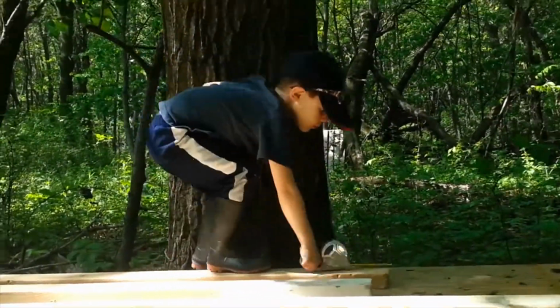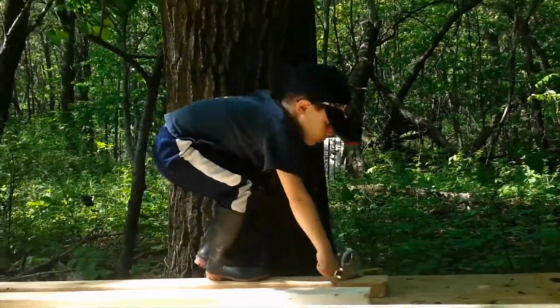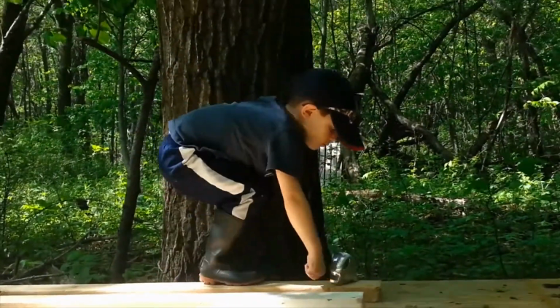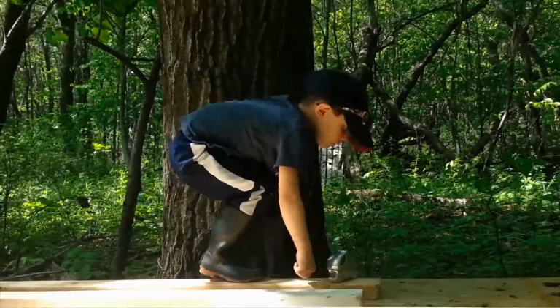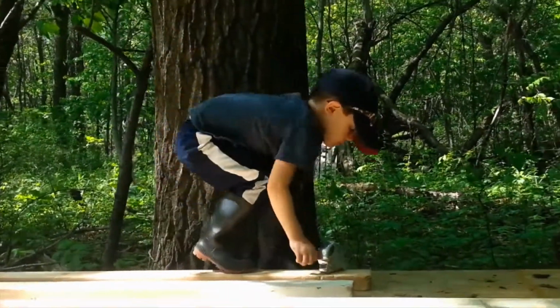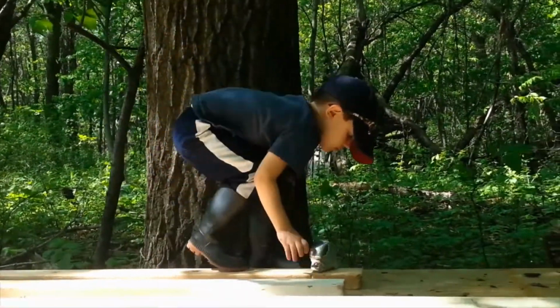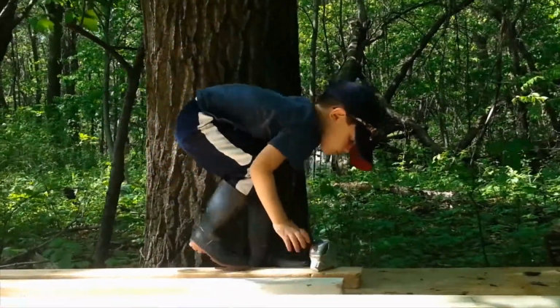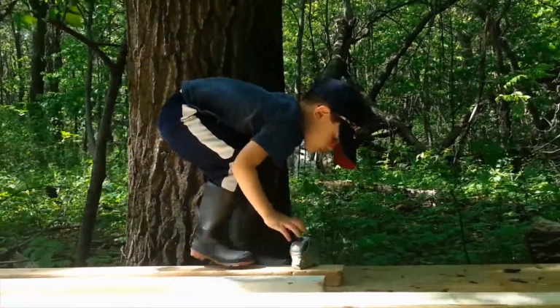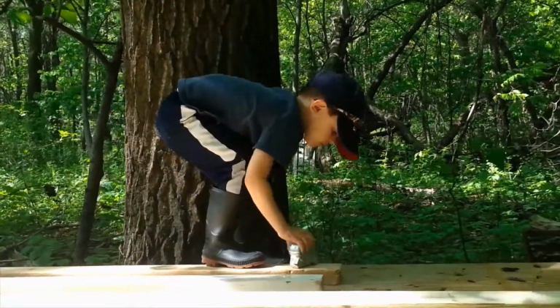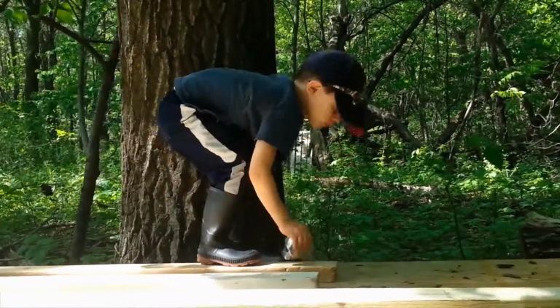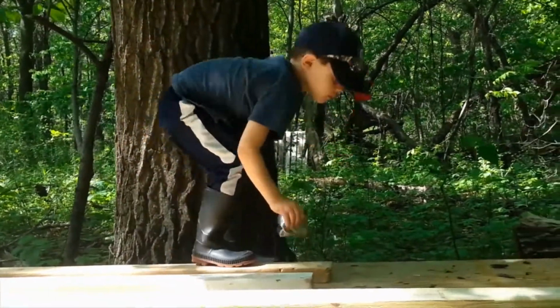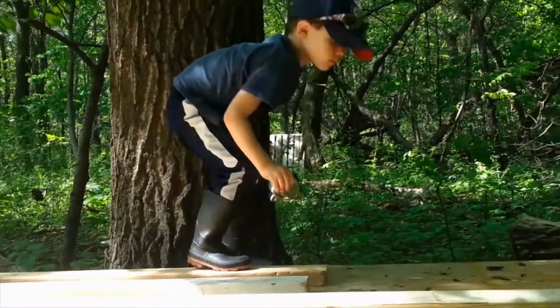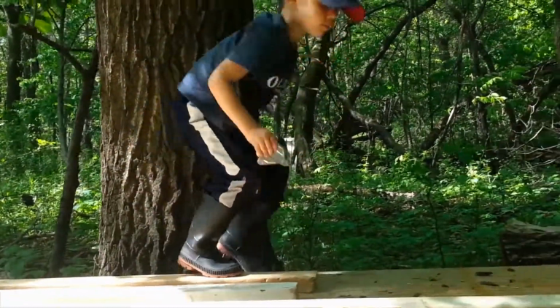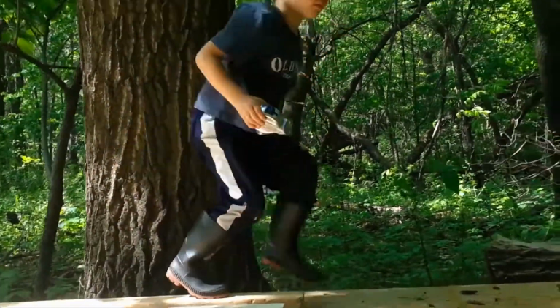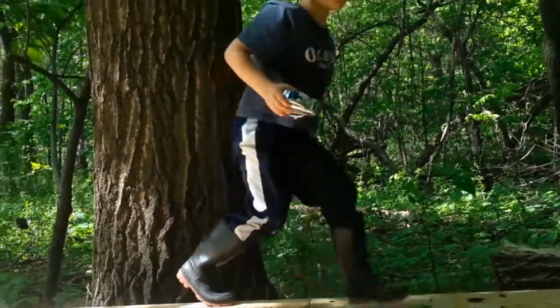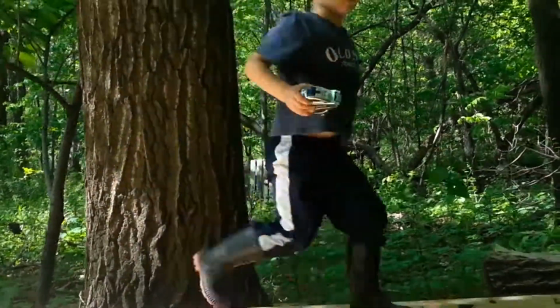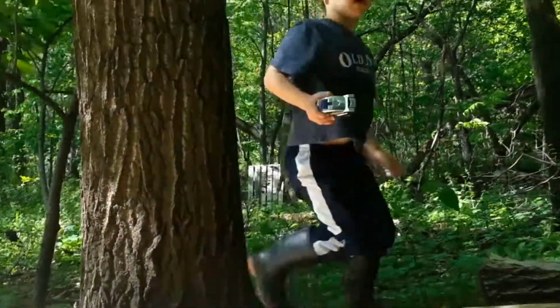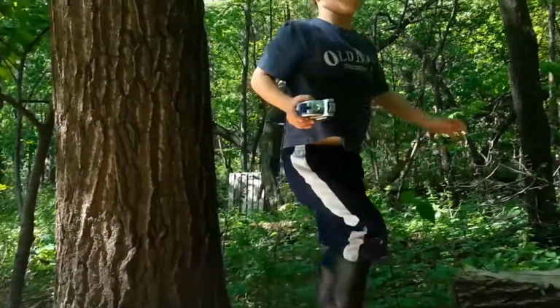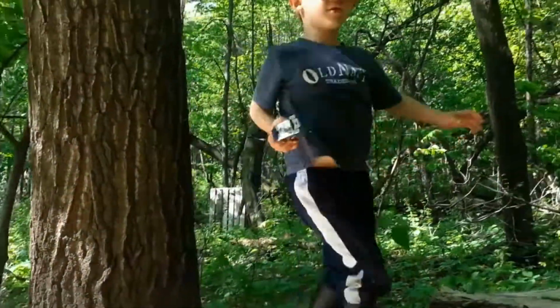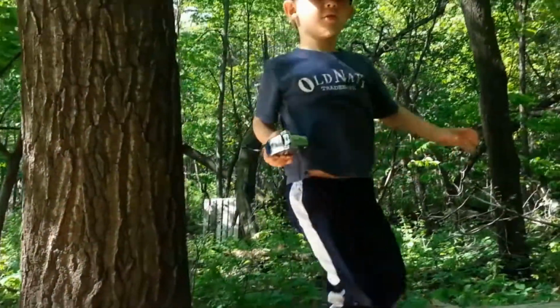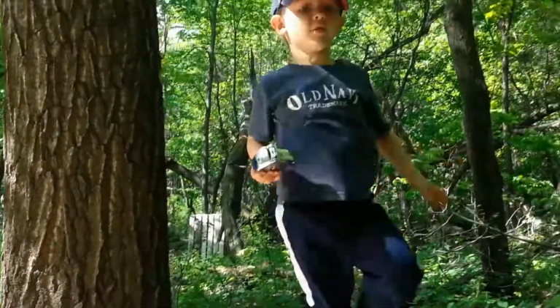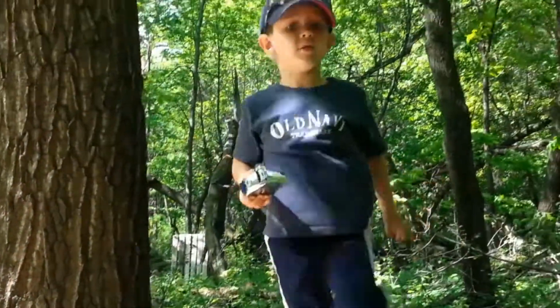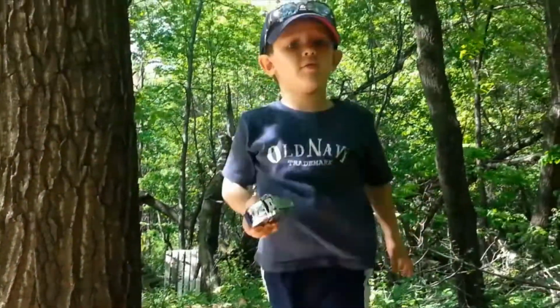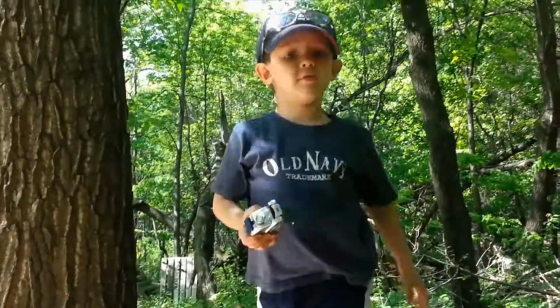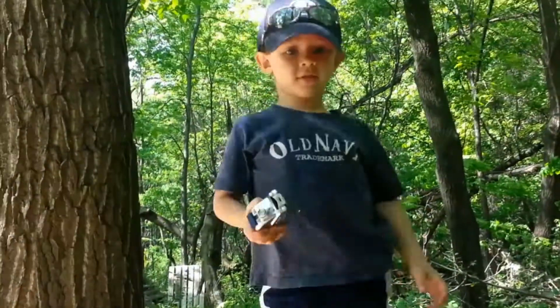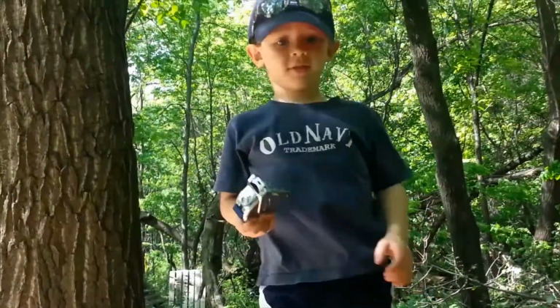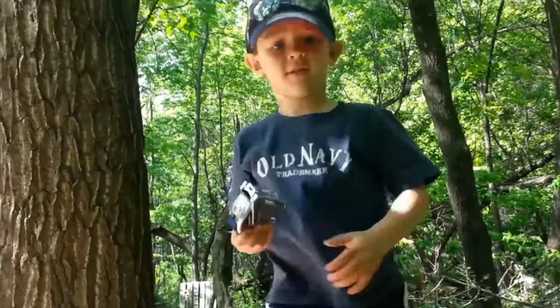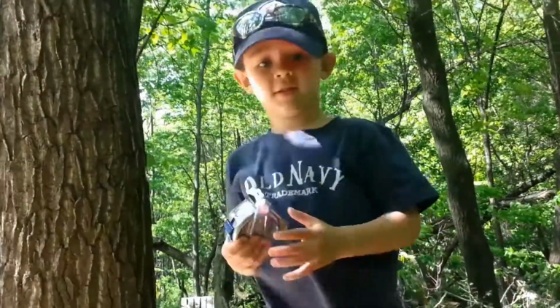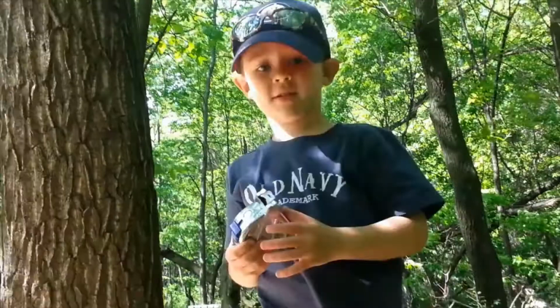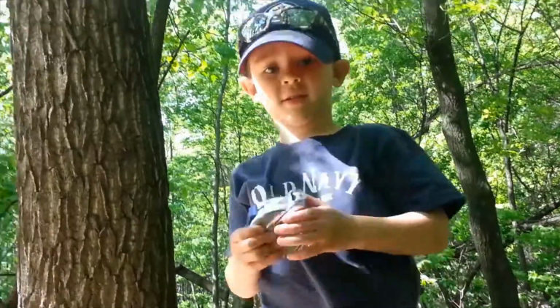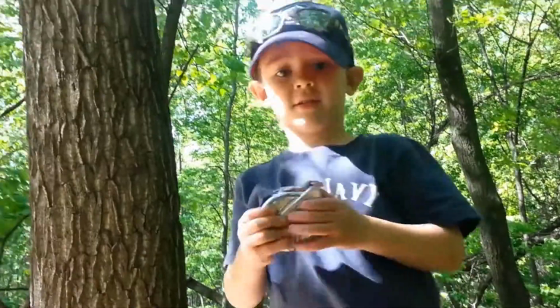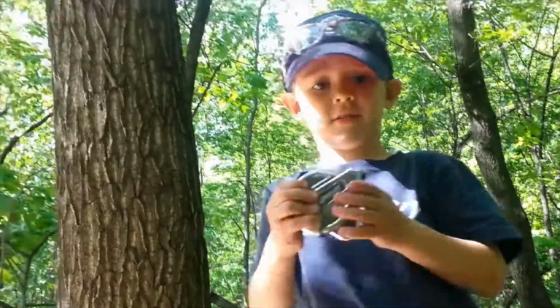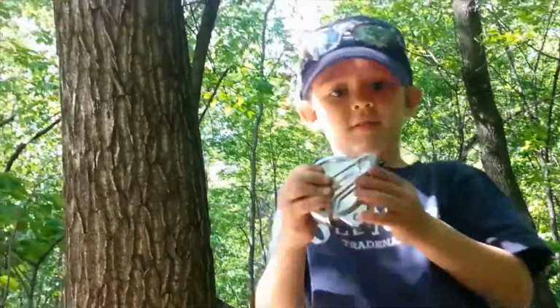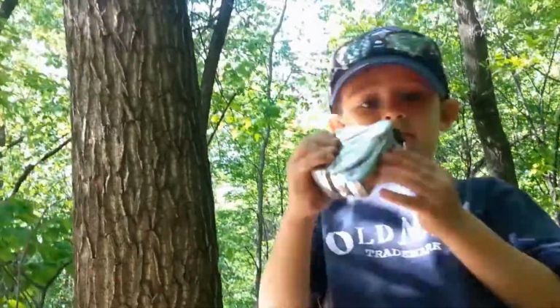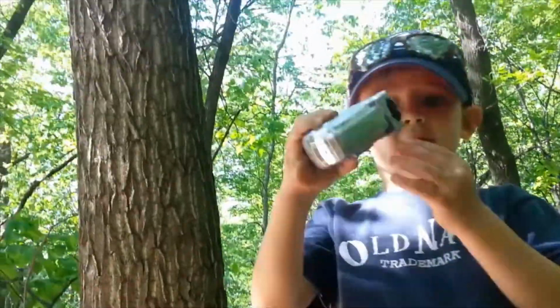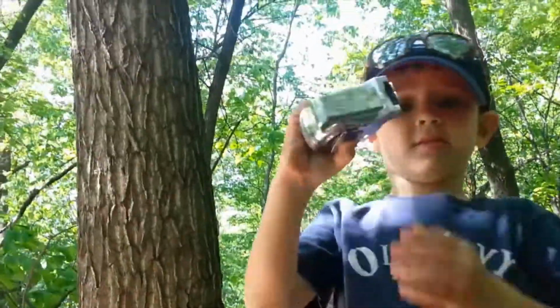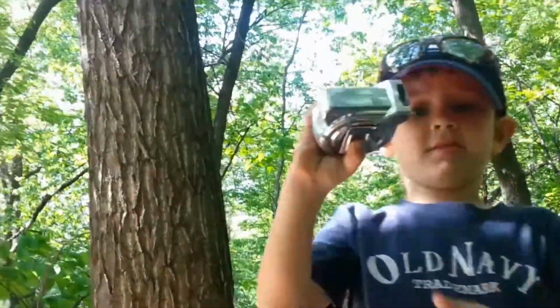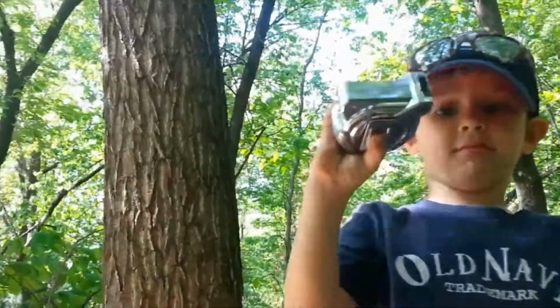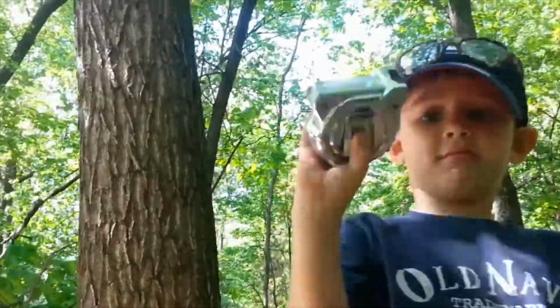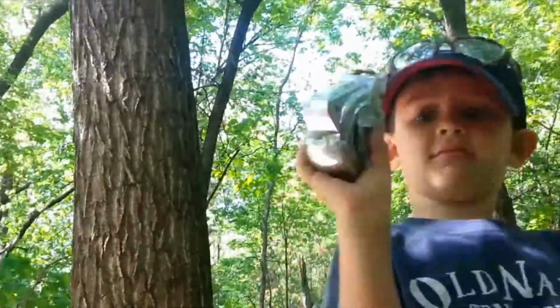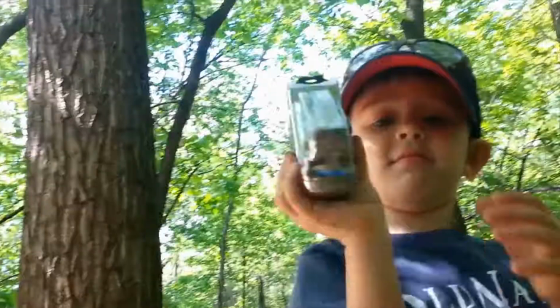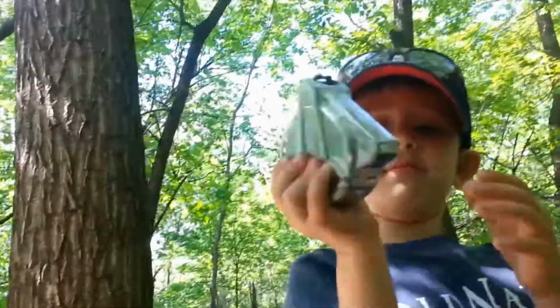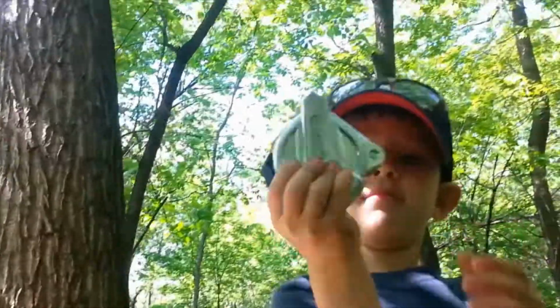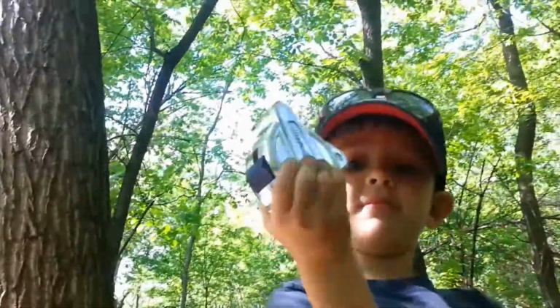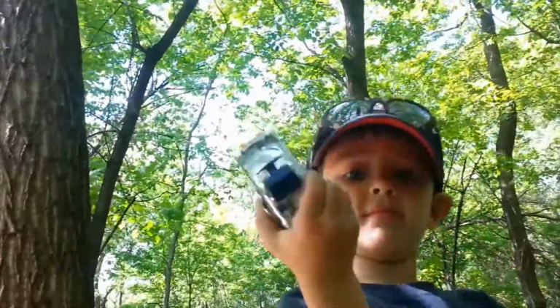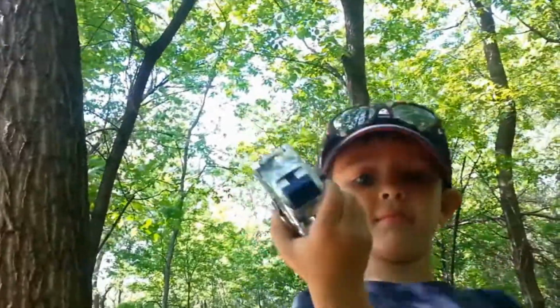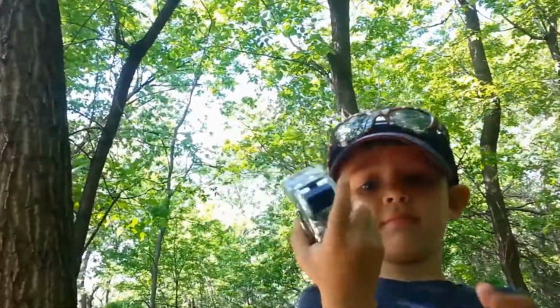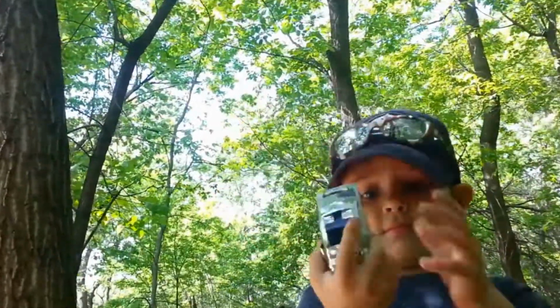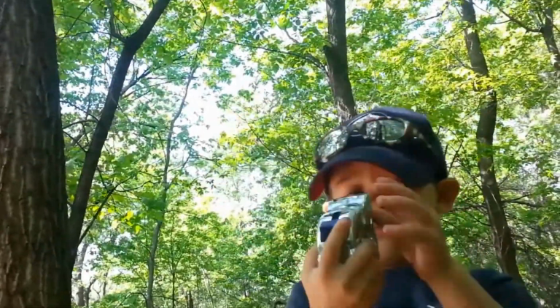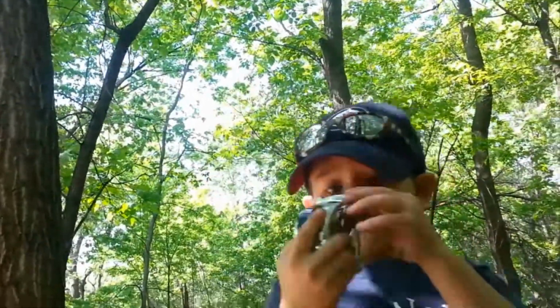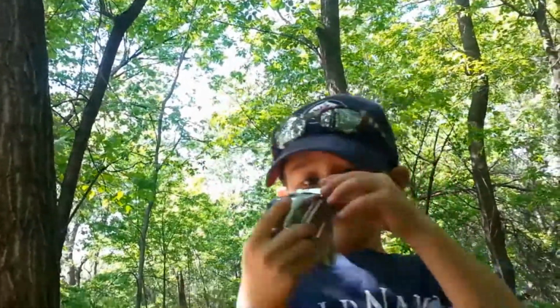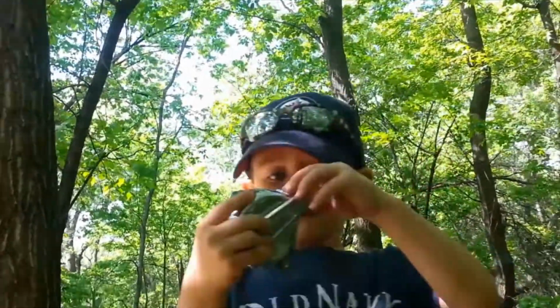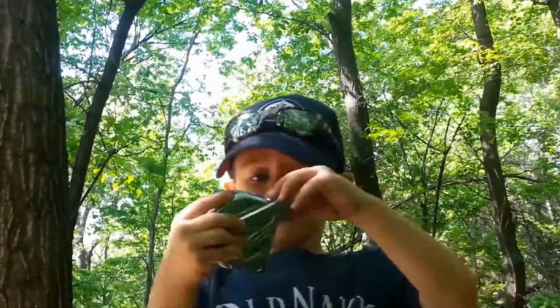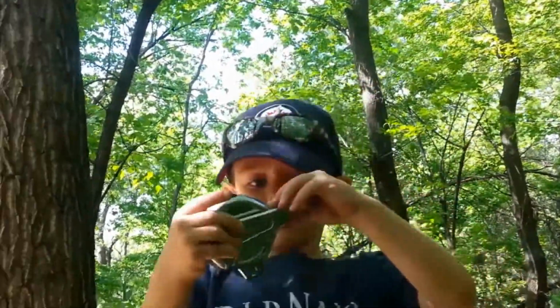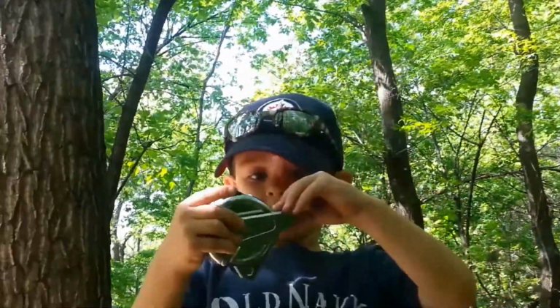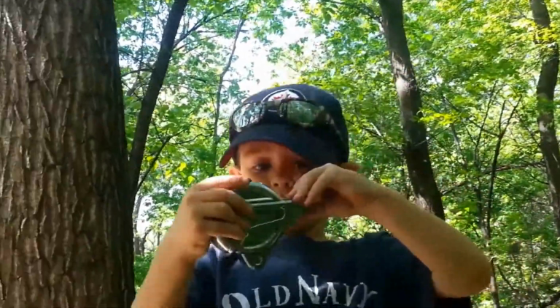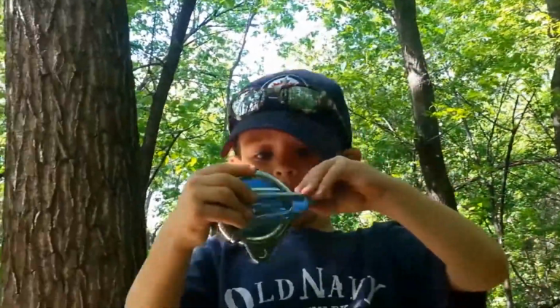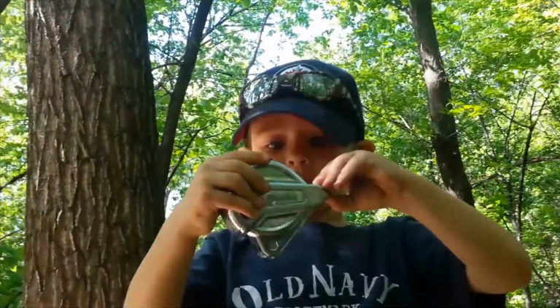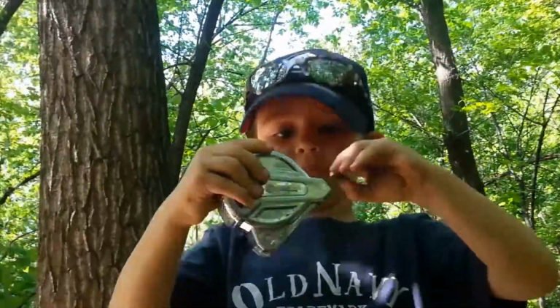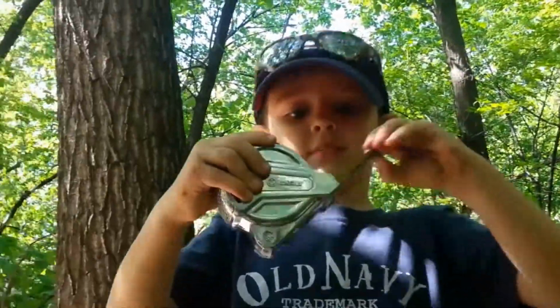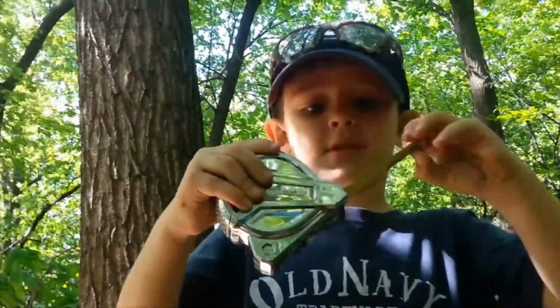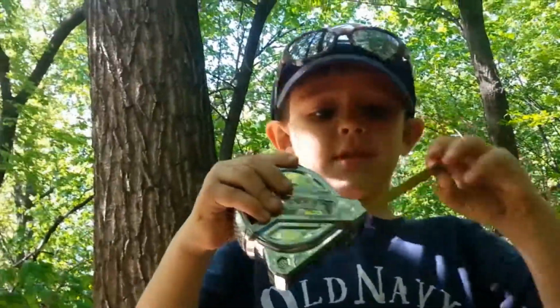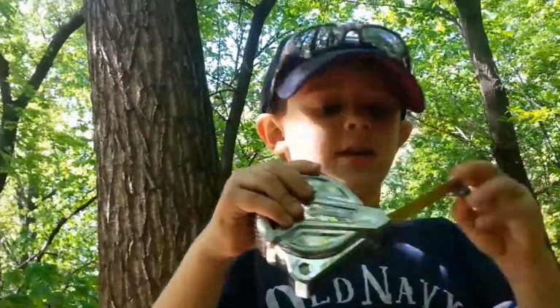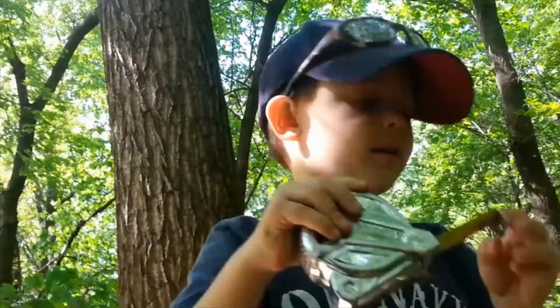What are you doing, Brandon? I don't know. You don't know? Are you measuring things? Yep.